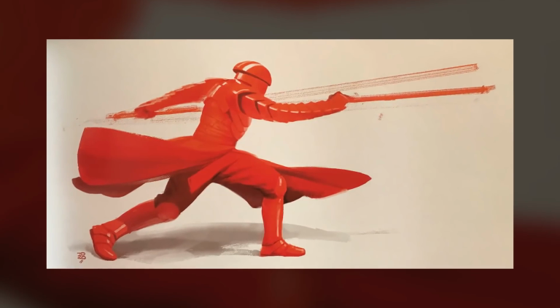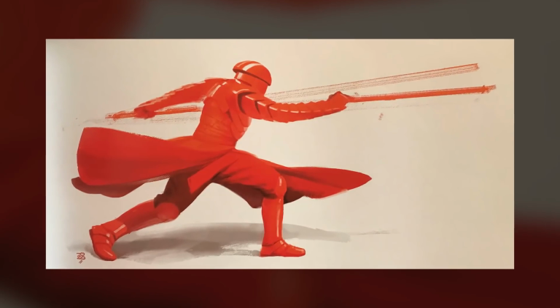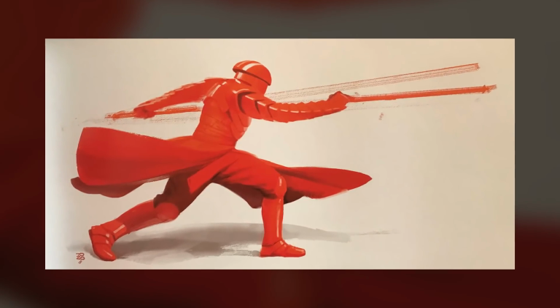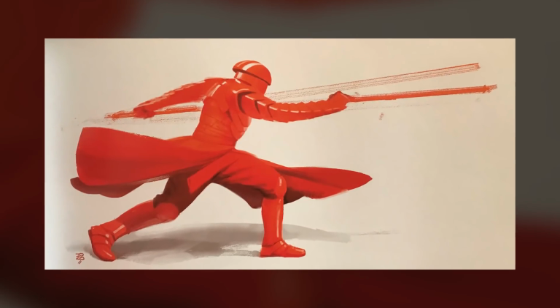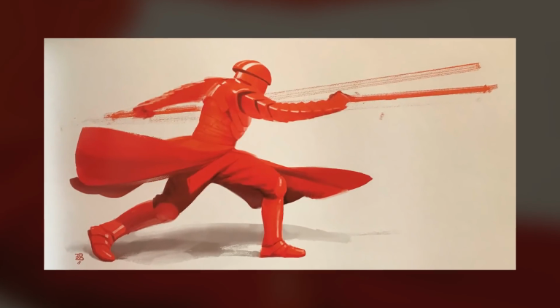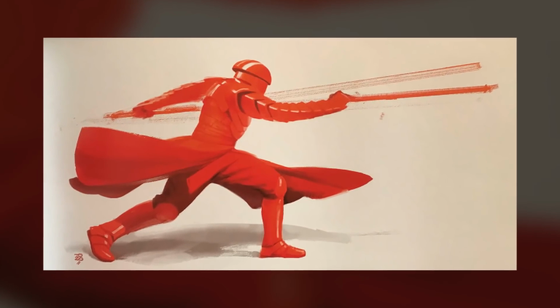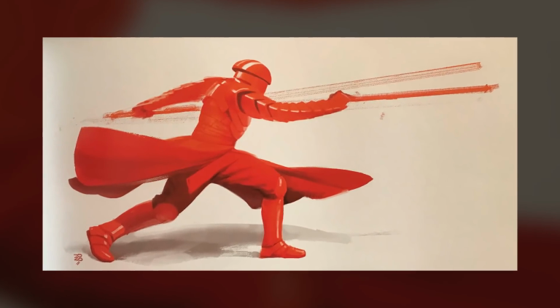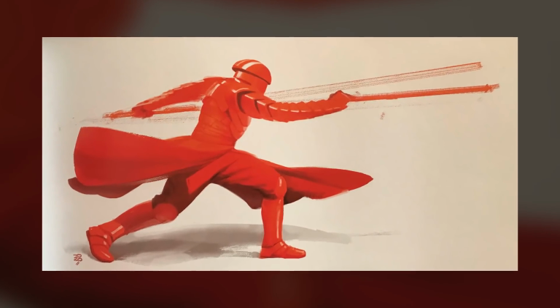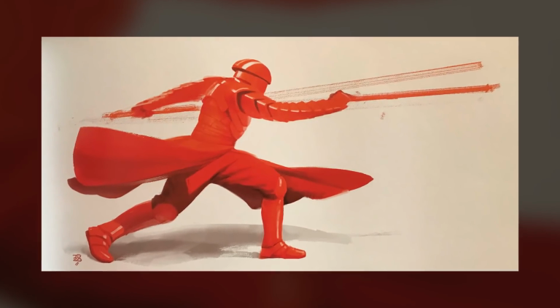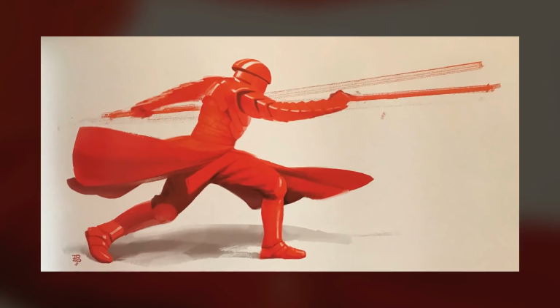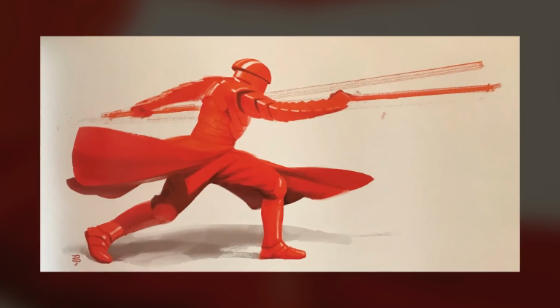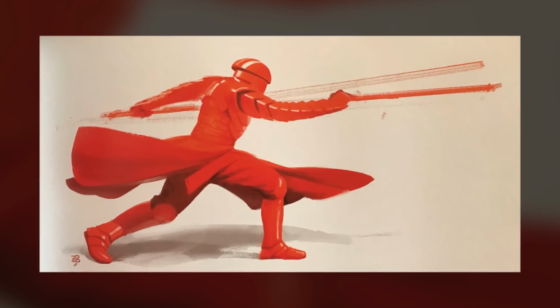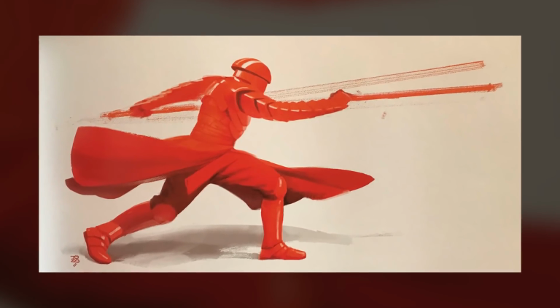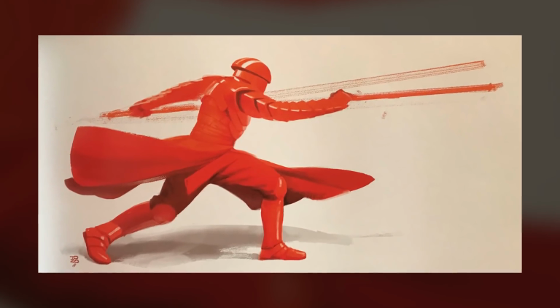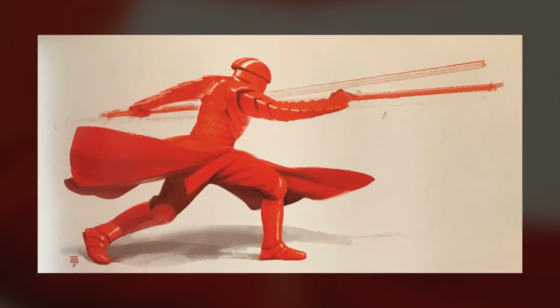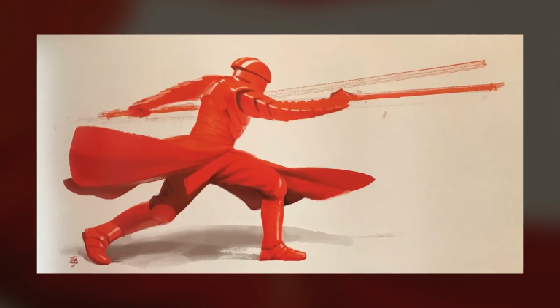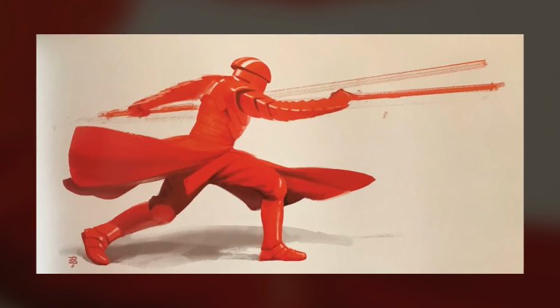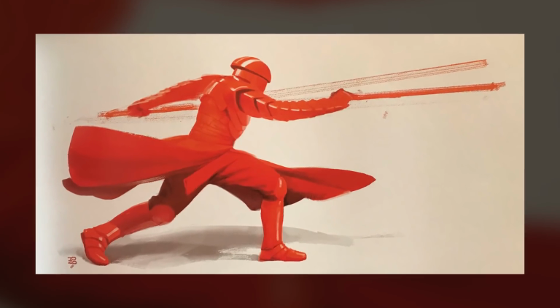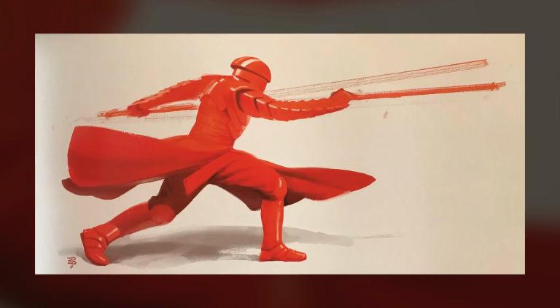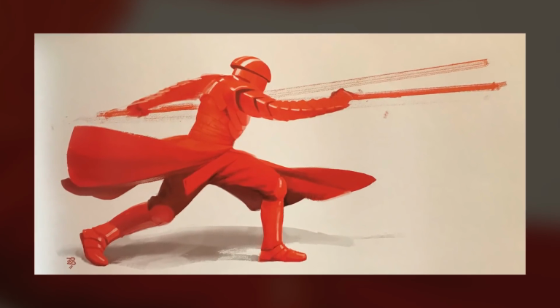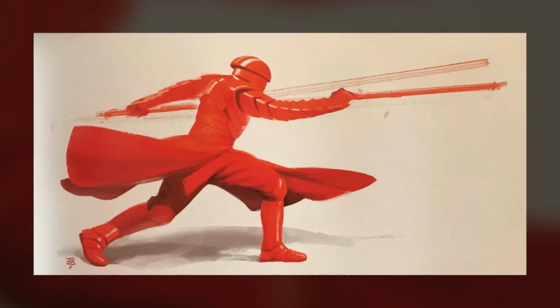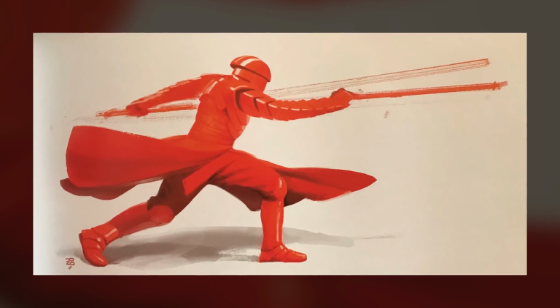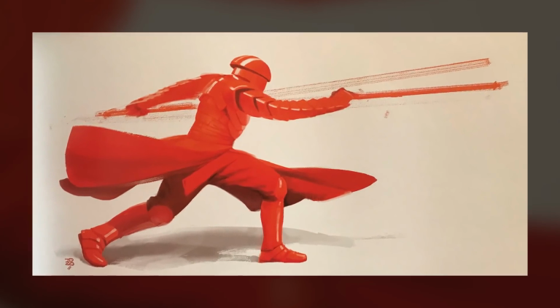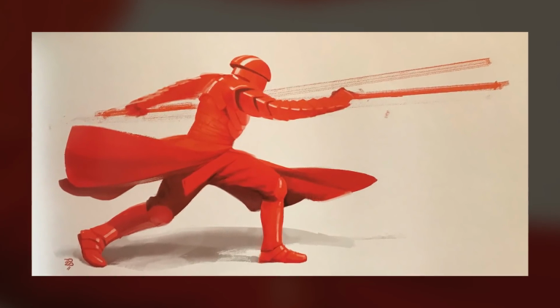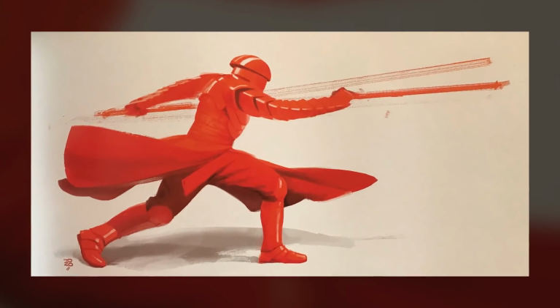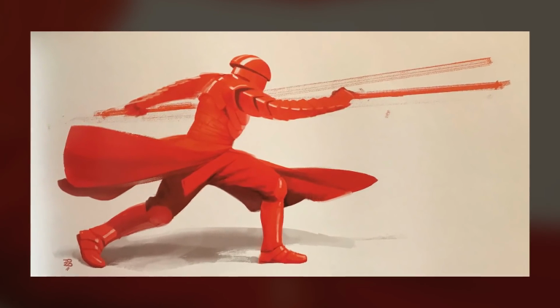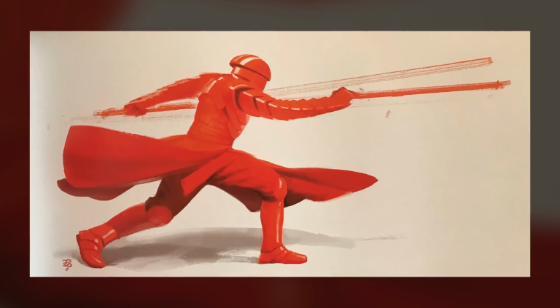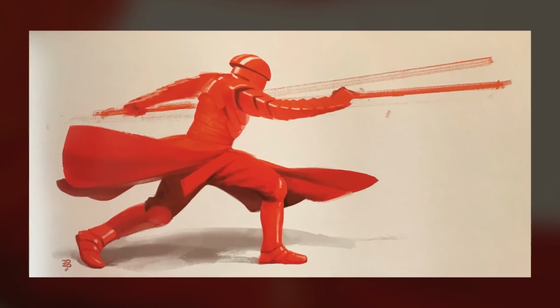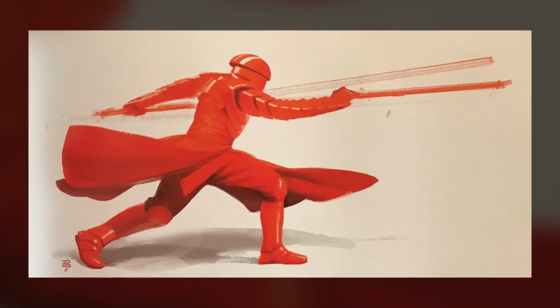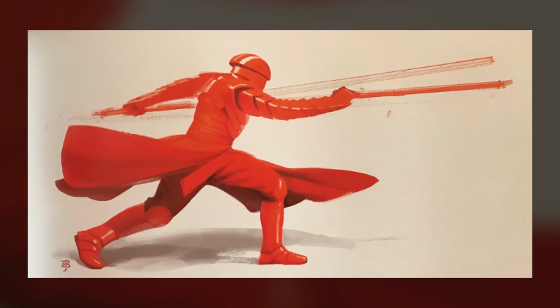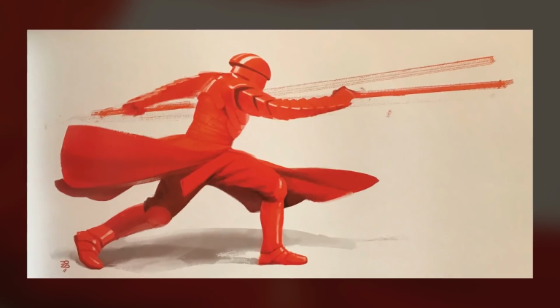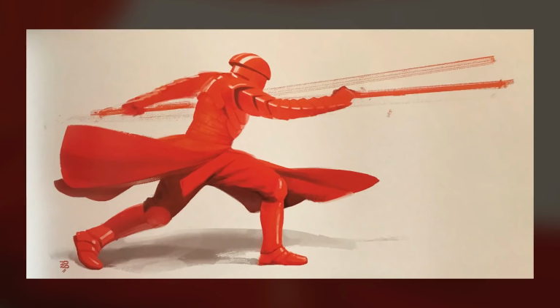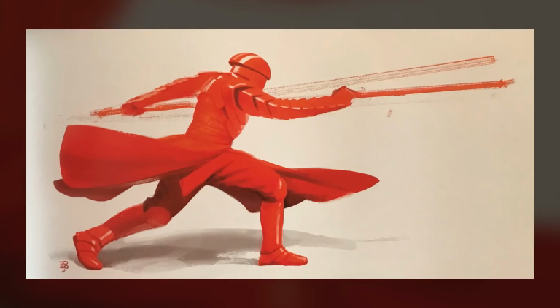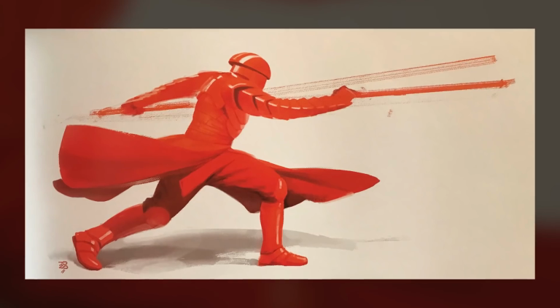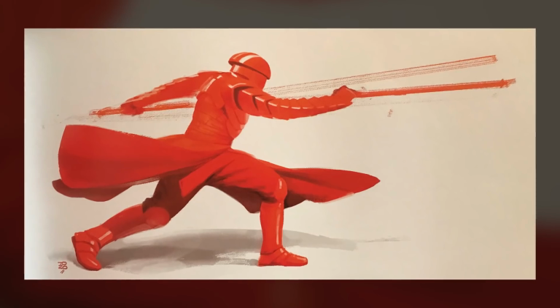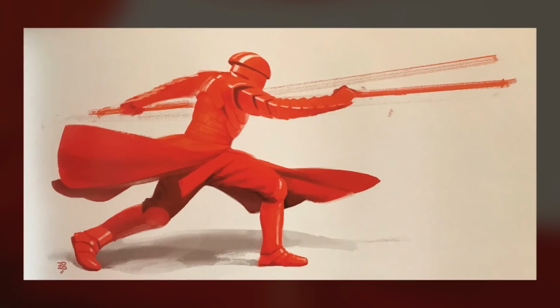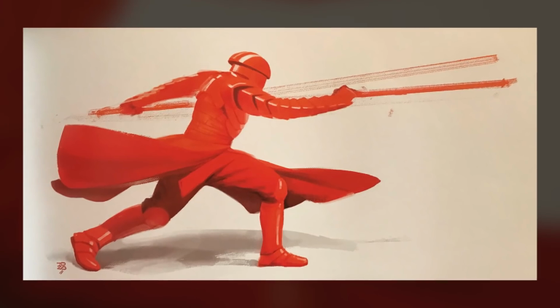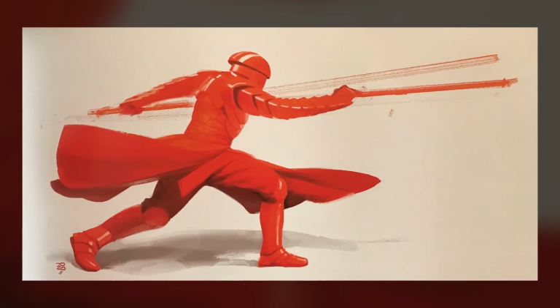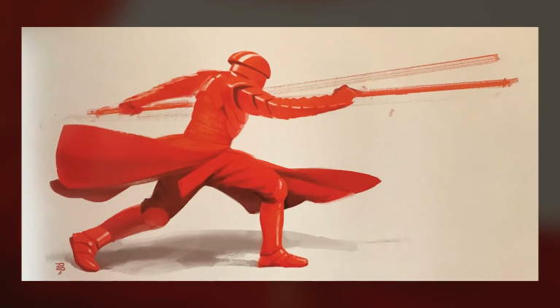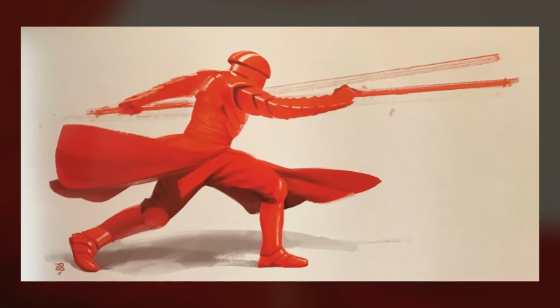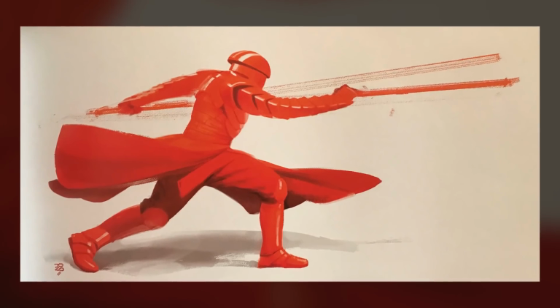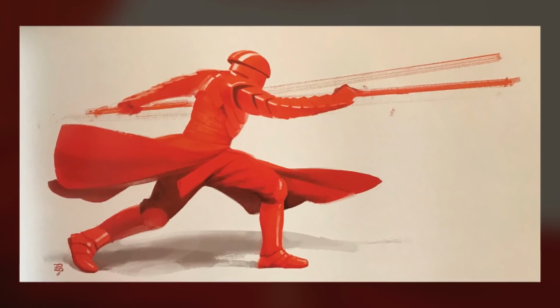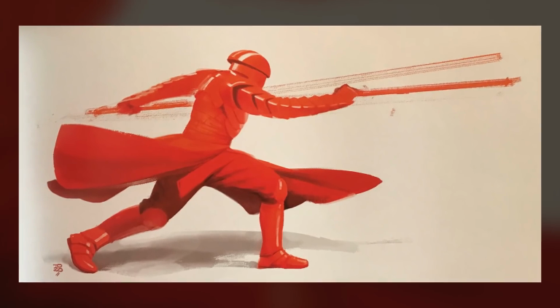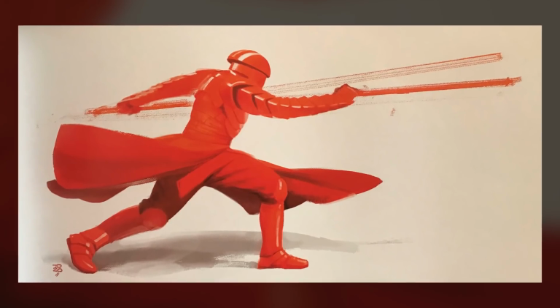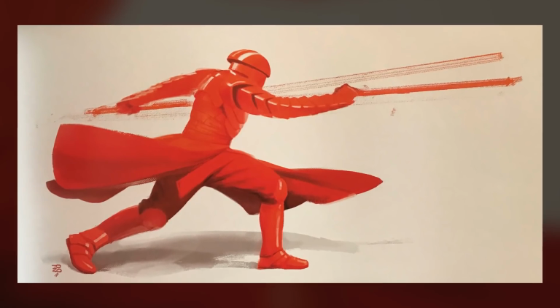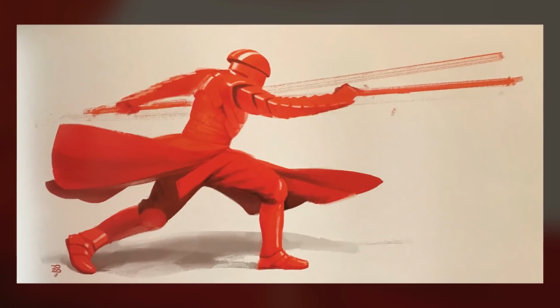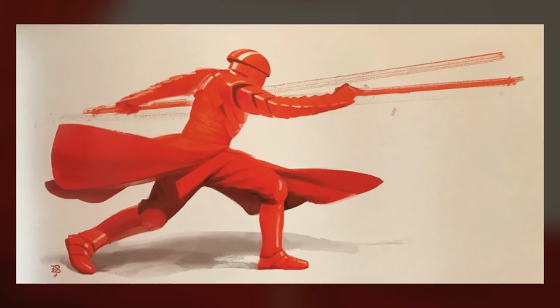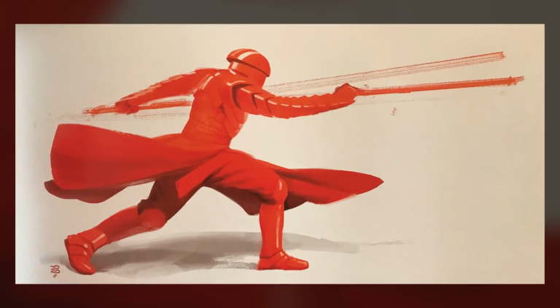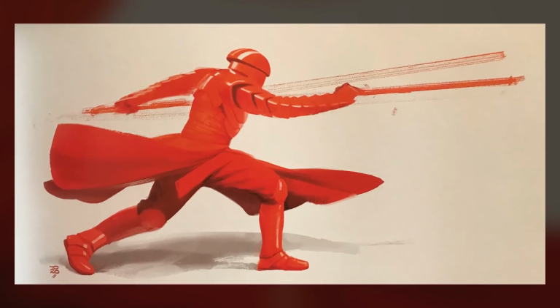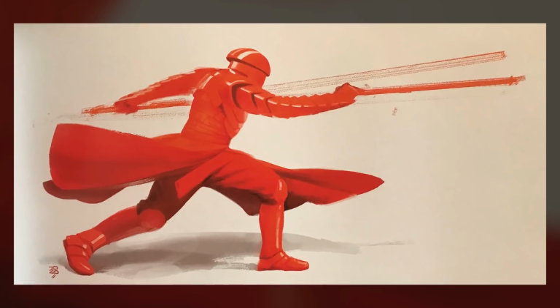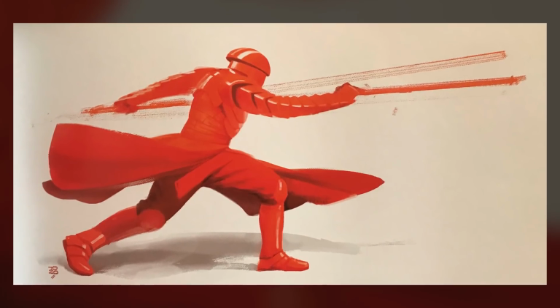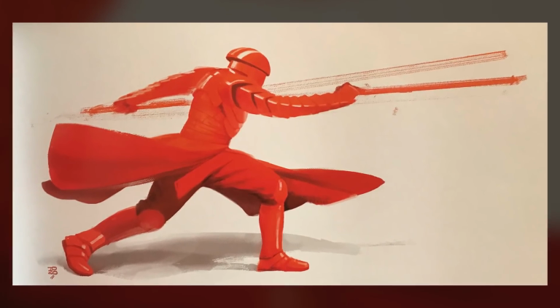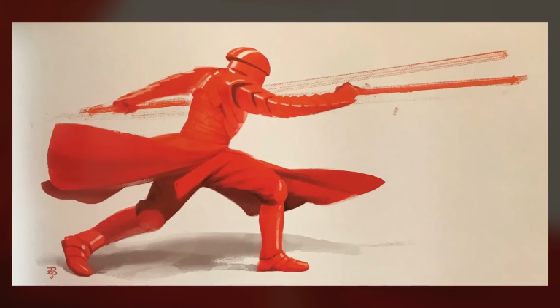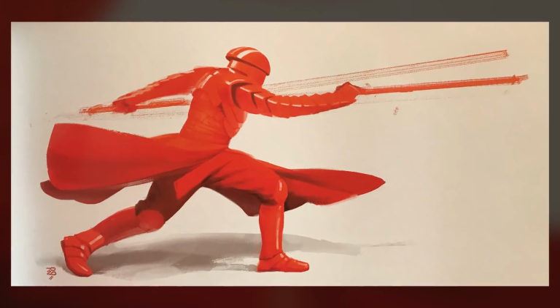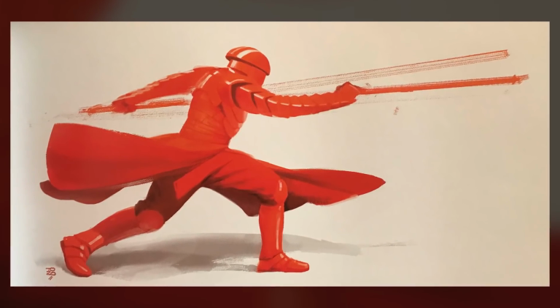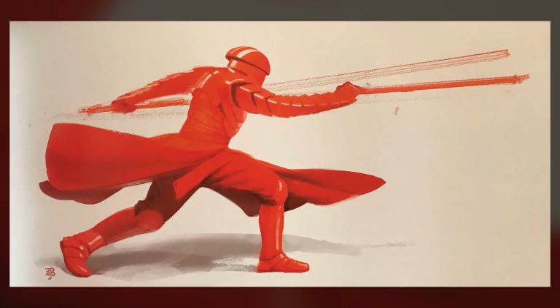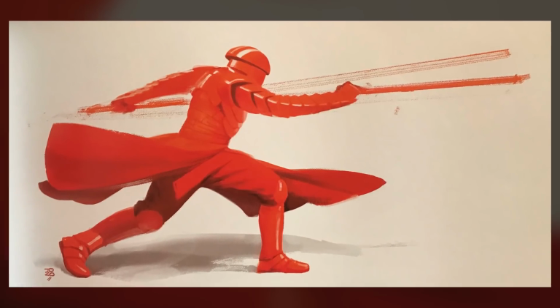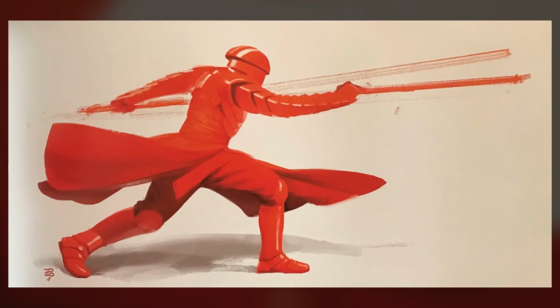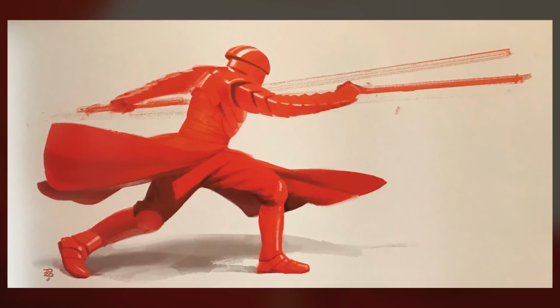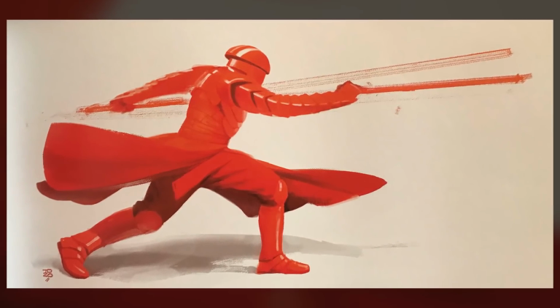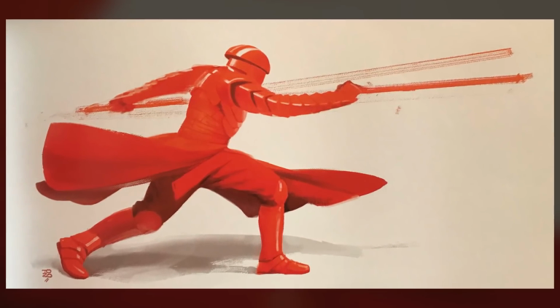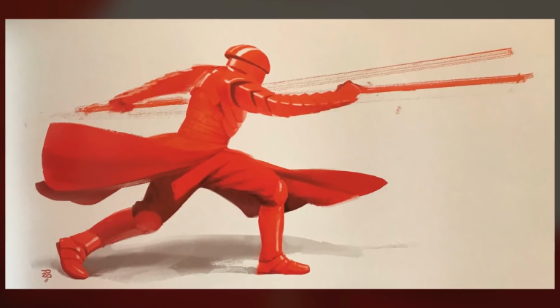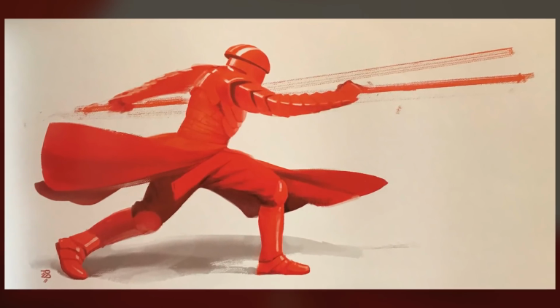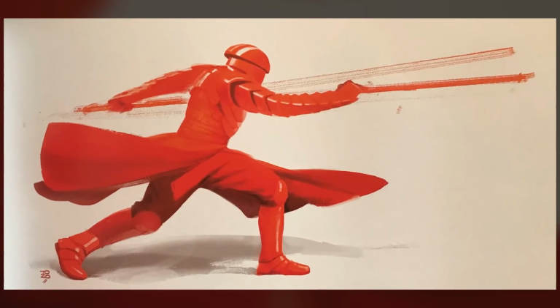In addition to weapons training, each guard was trained in a hybrid of martial arts, including Teres Kassi, Akani, Bakuni Hand, and Narkonji Blind Alley.